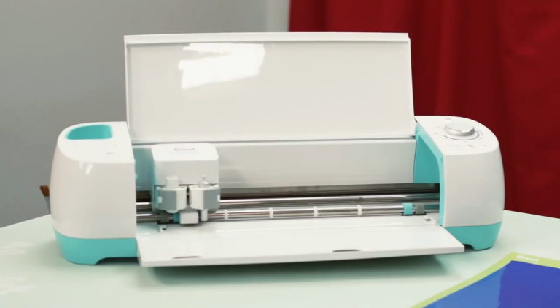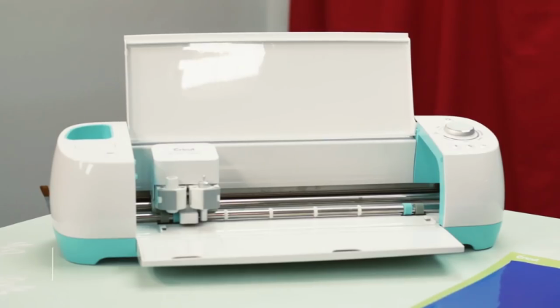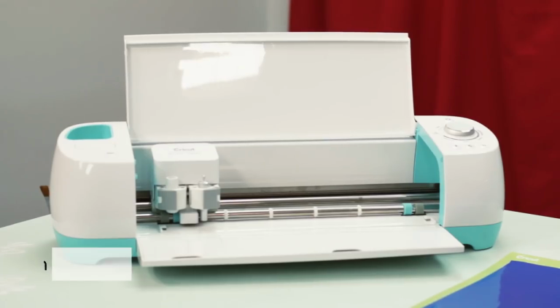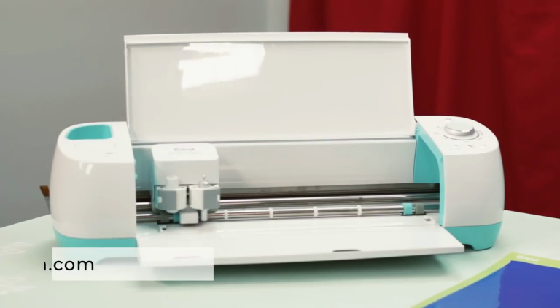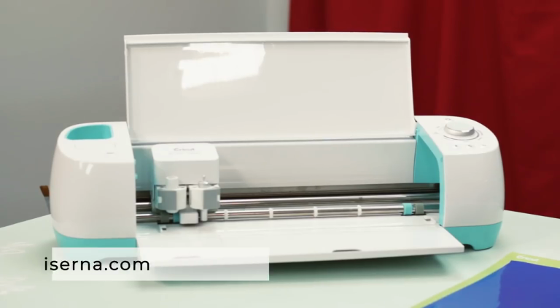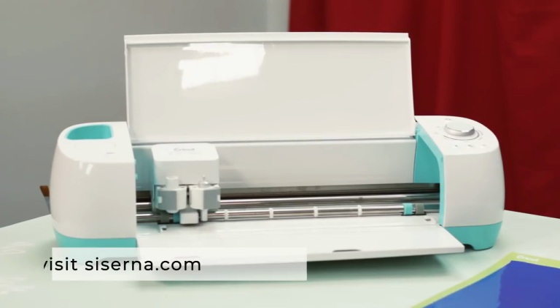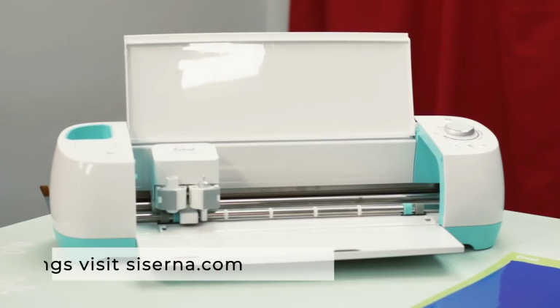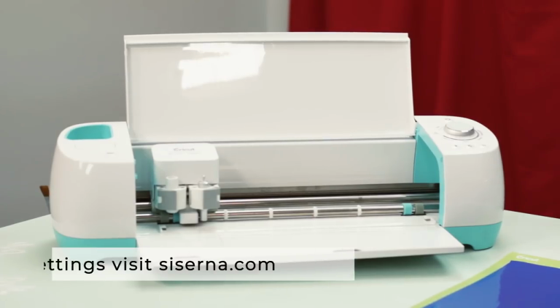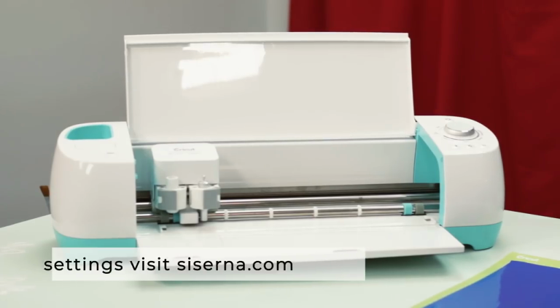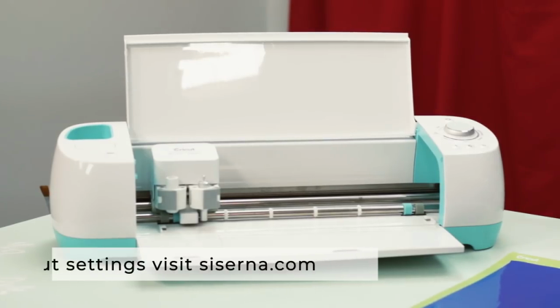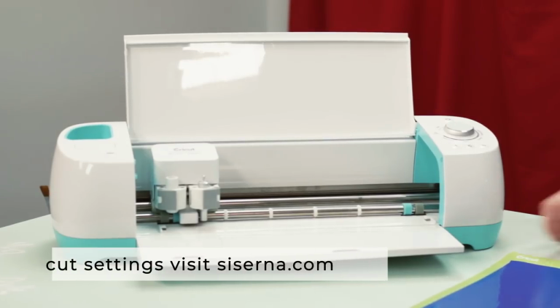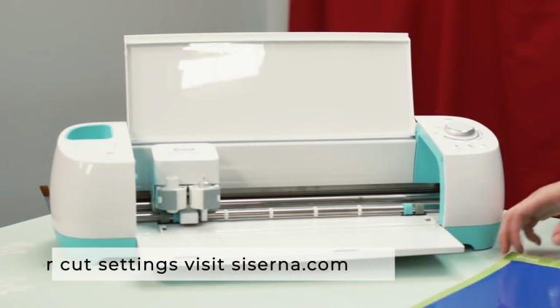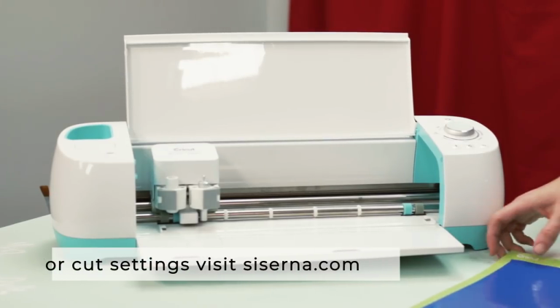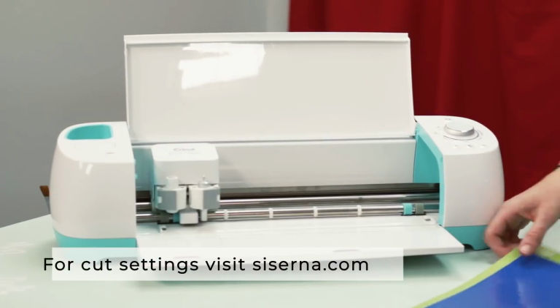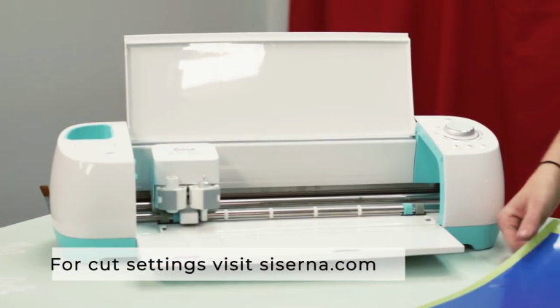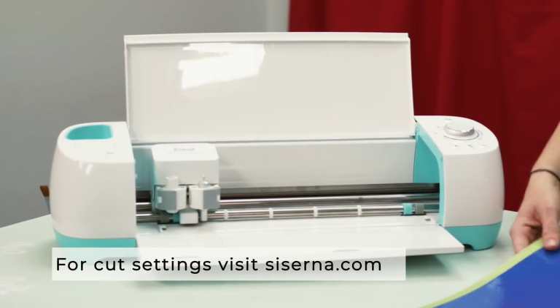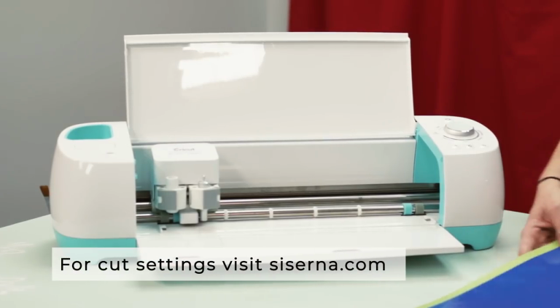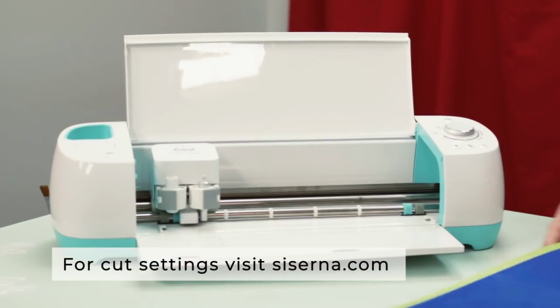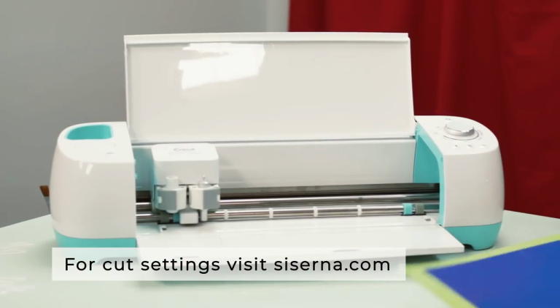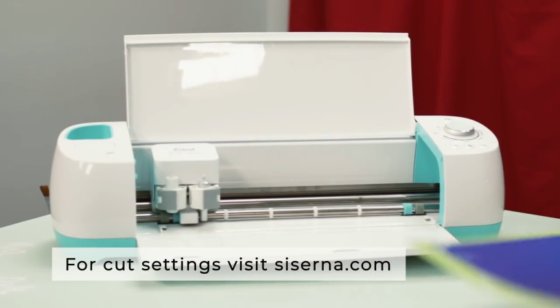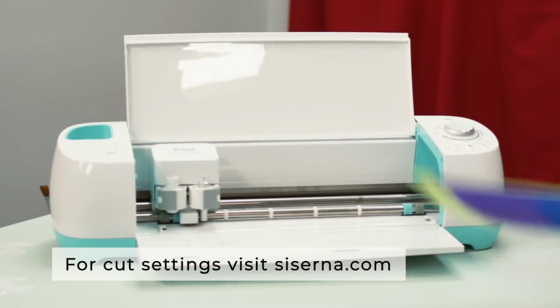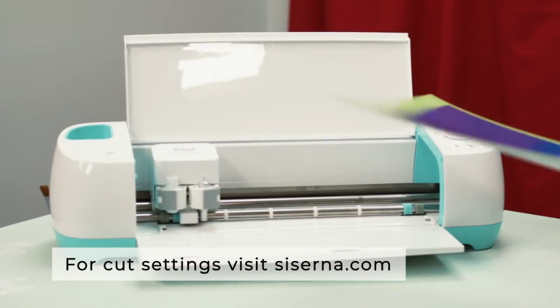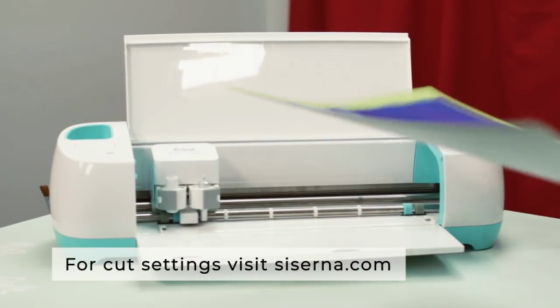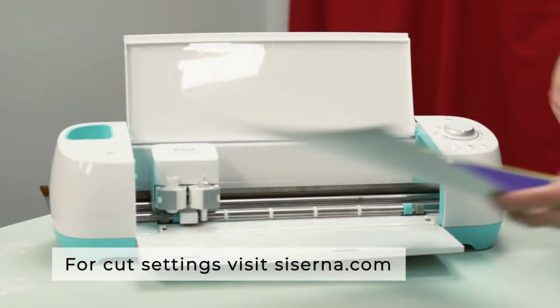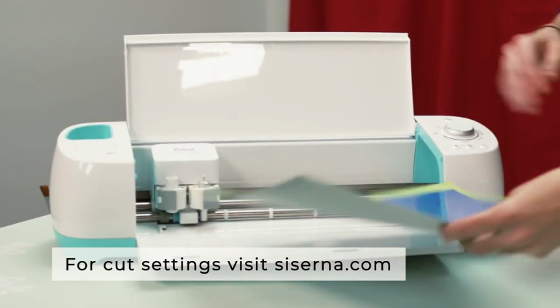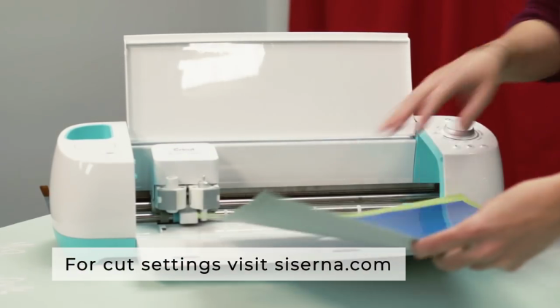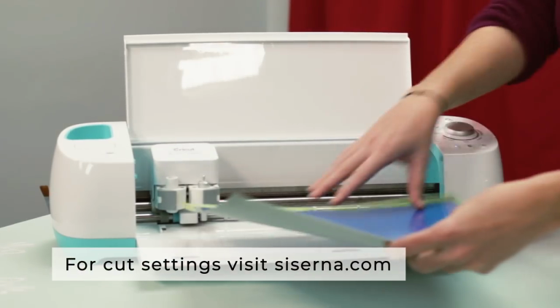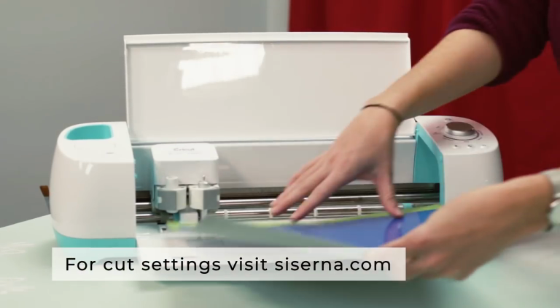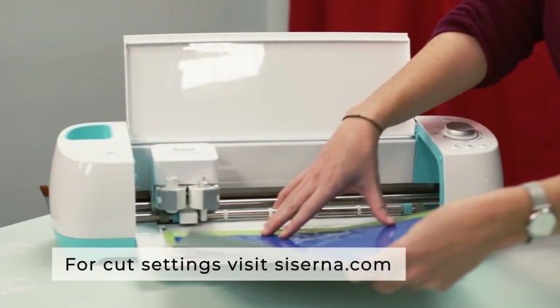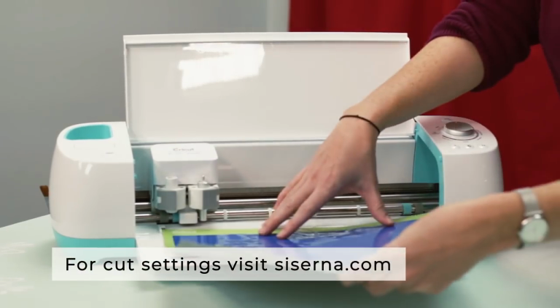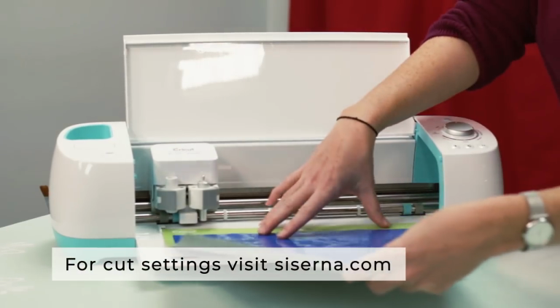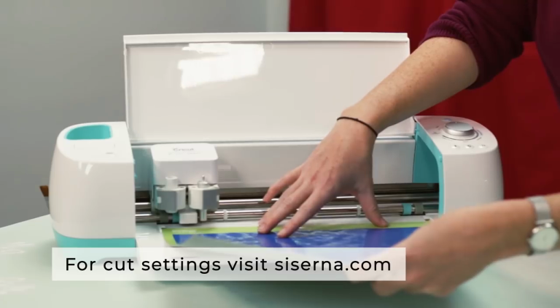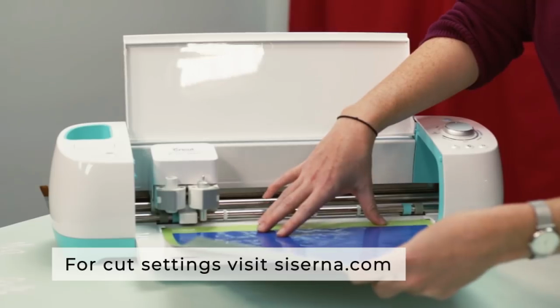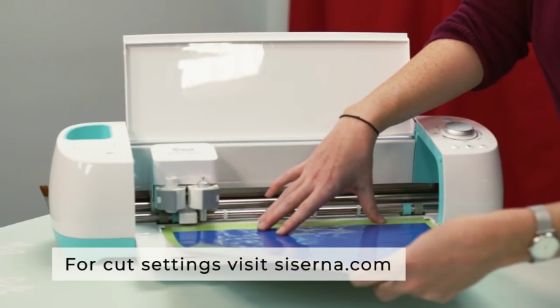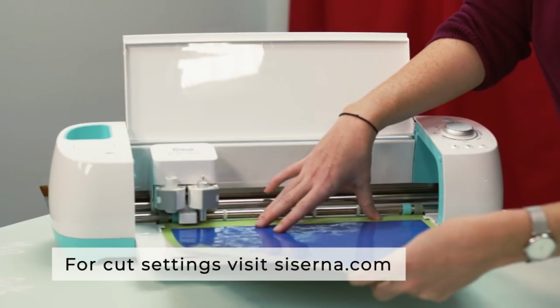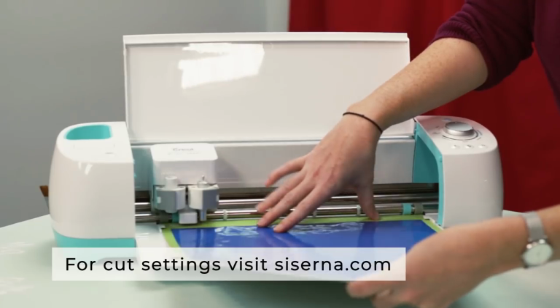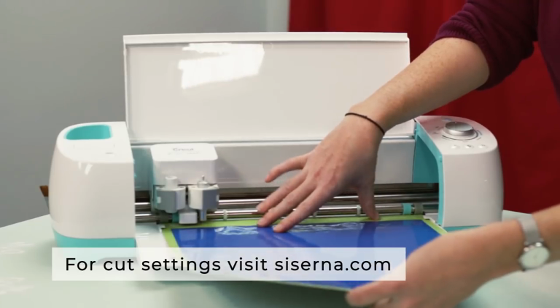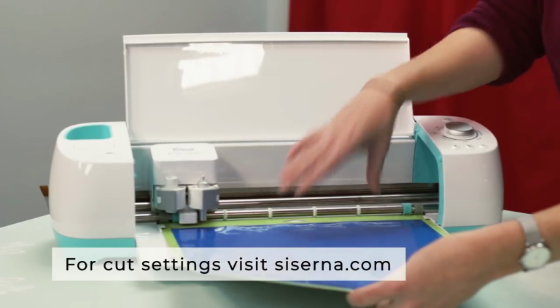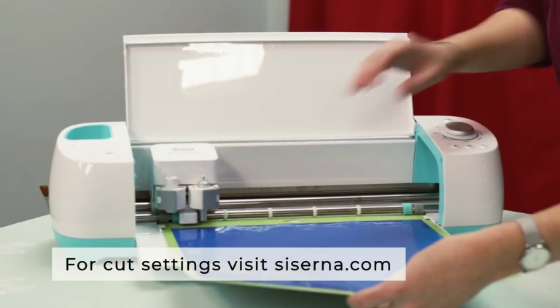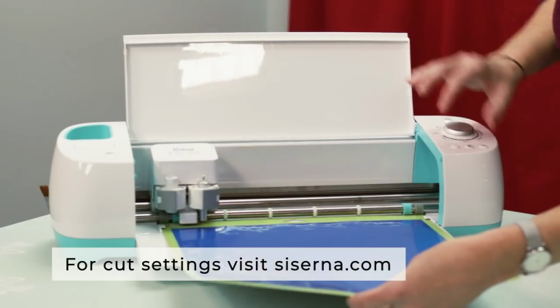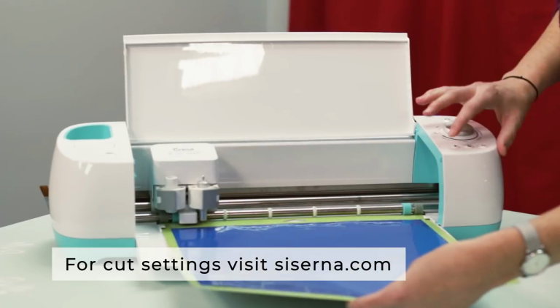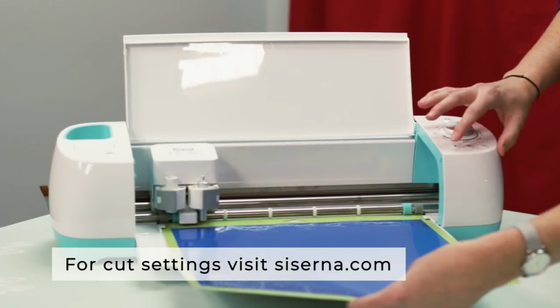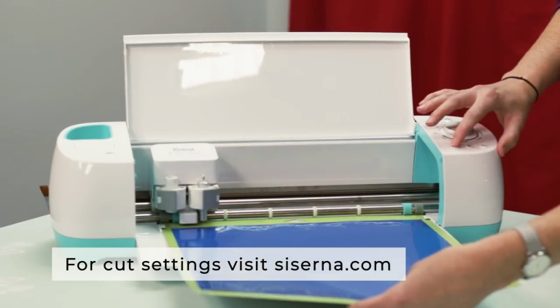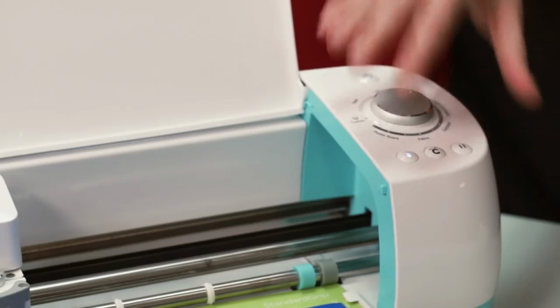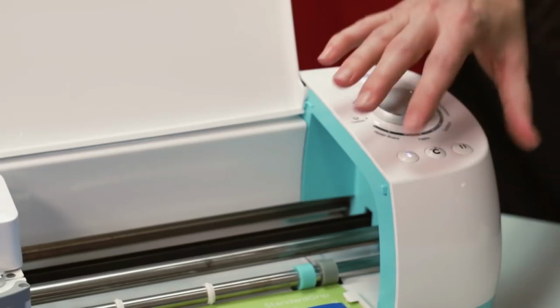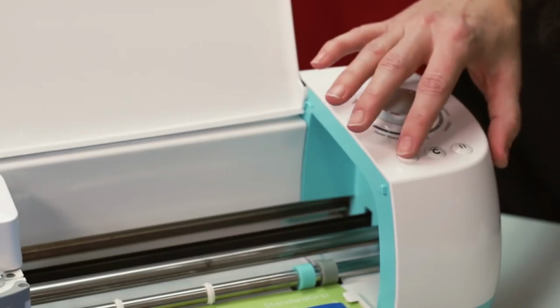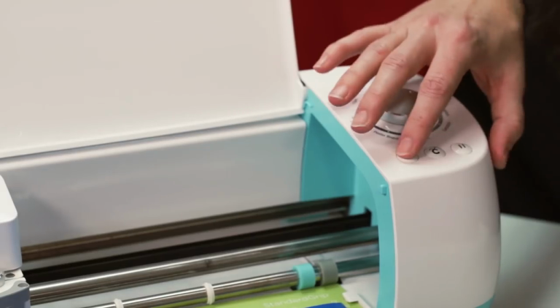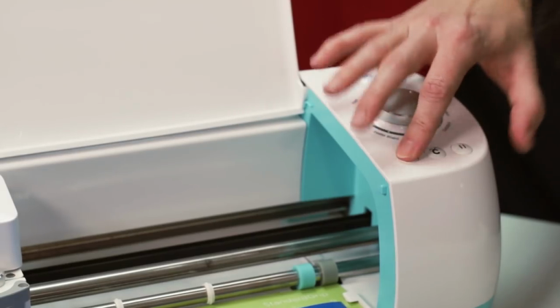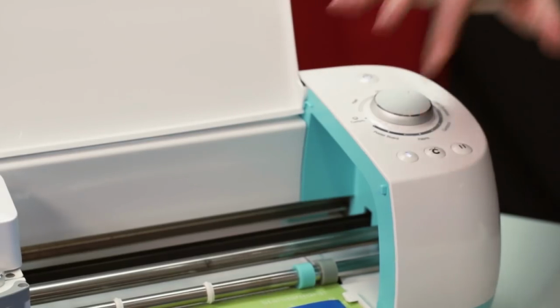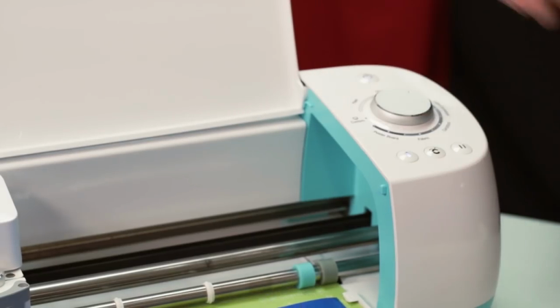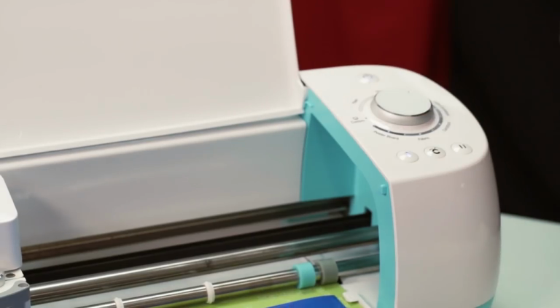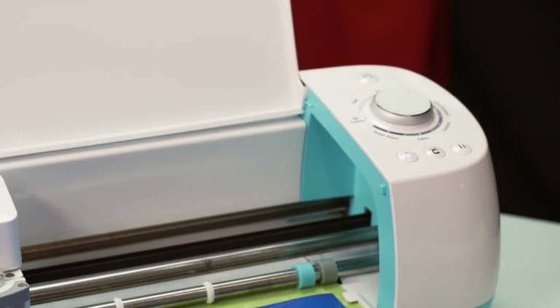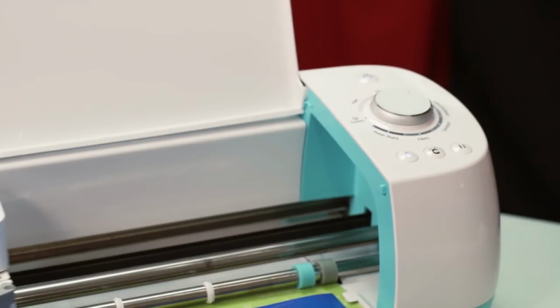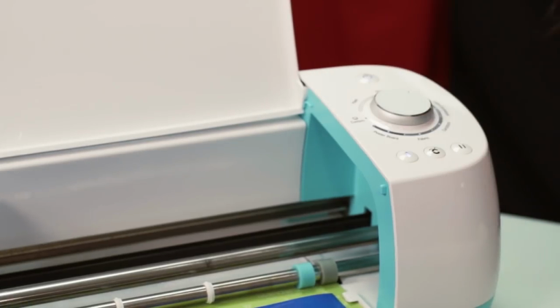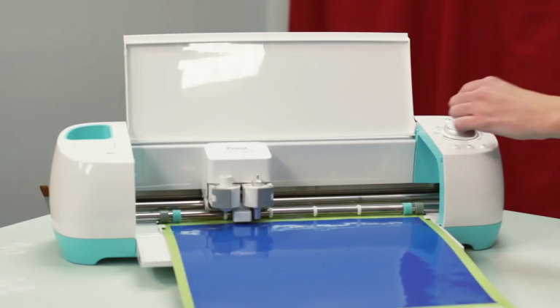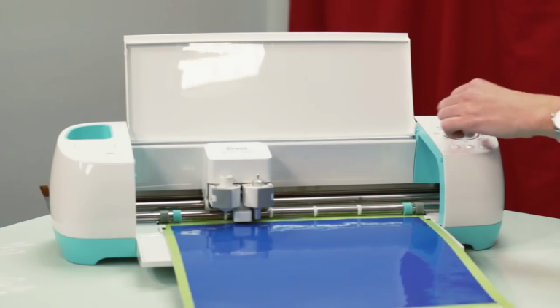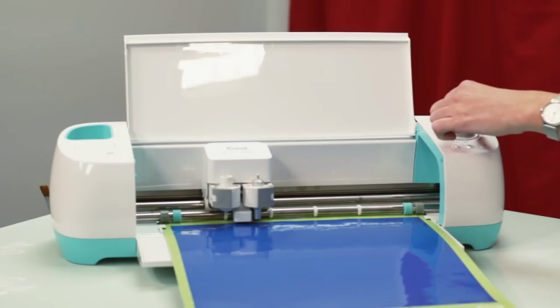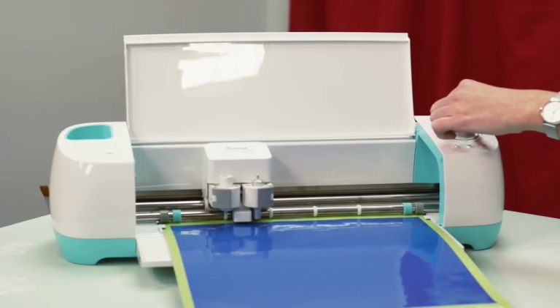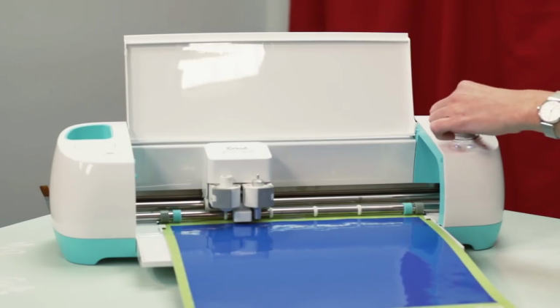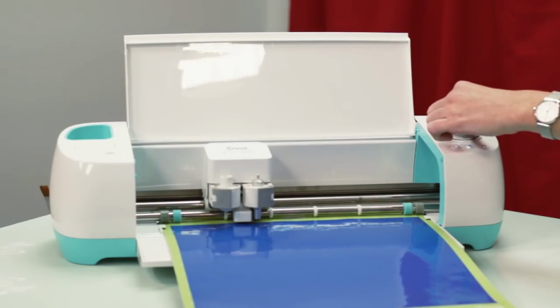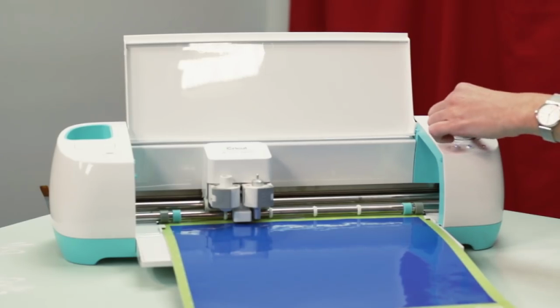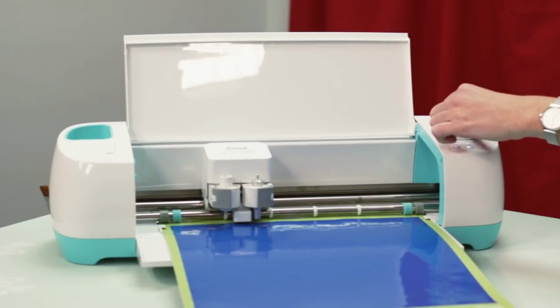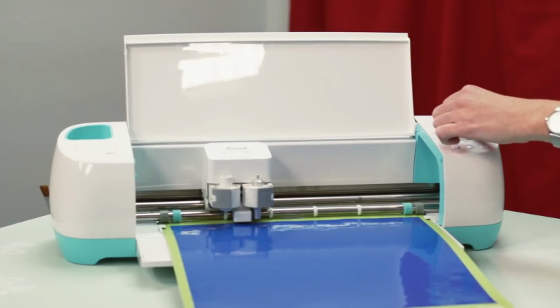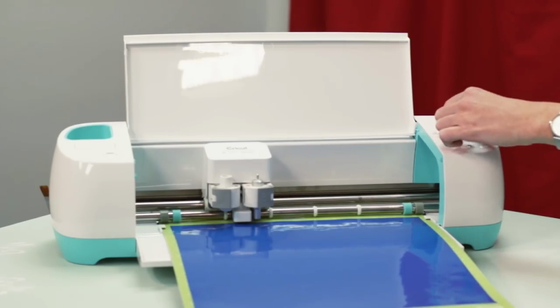Place the Easy PSV onto your cutting mat, vinyl side up. Then load your cutting mat into your vinyl cutter and begin cutting.